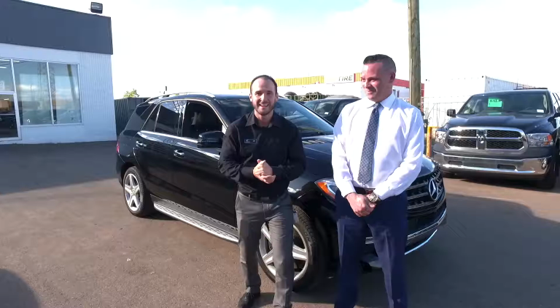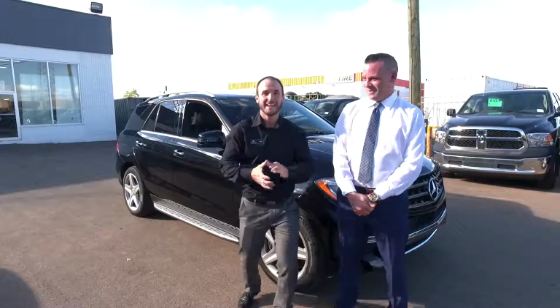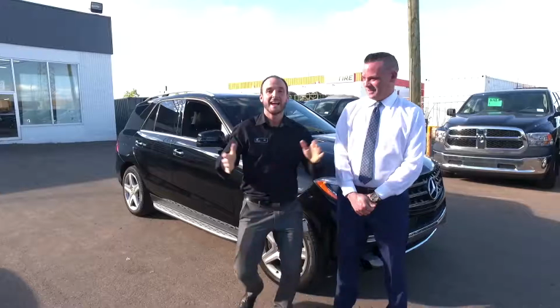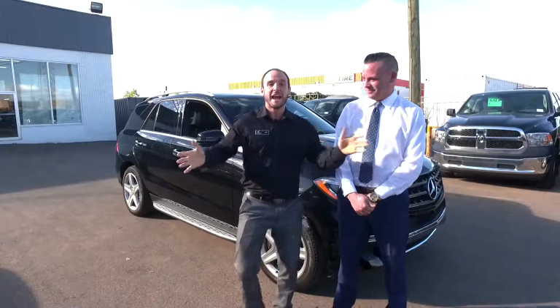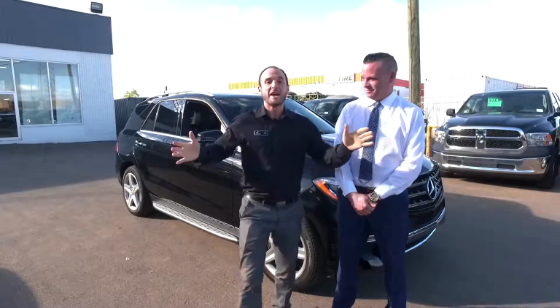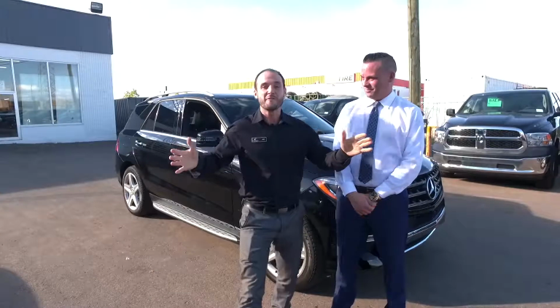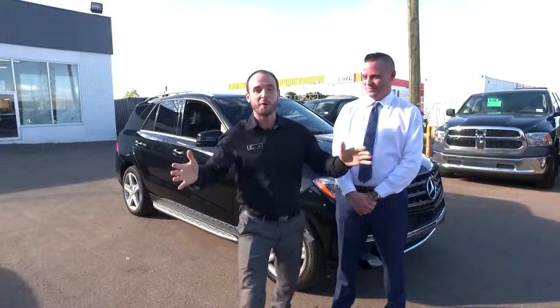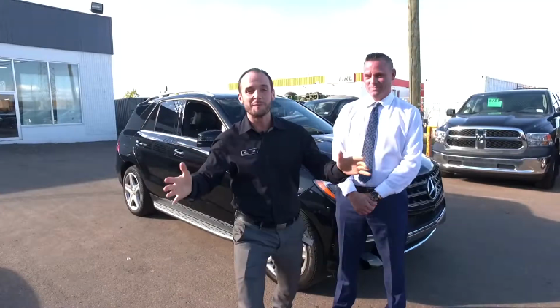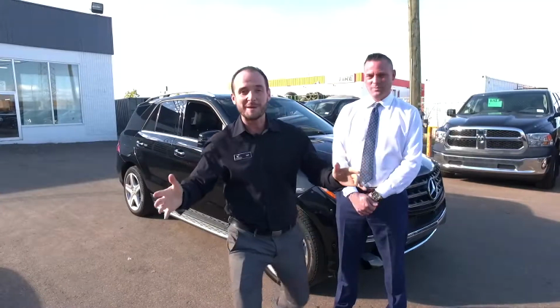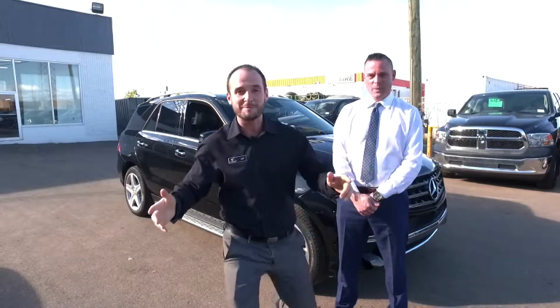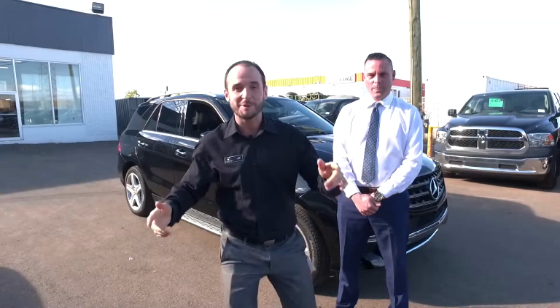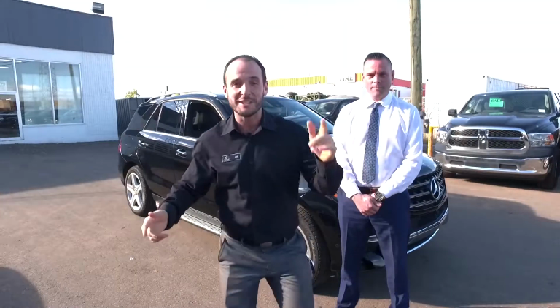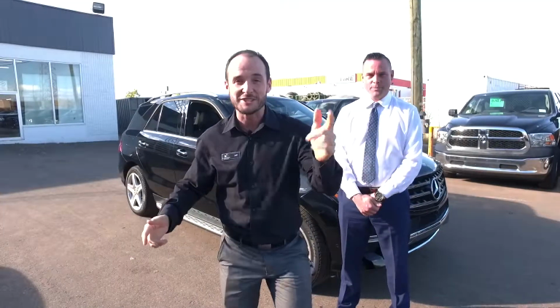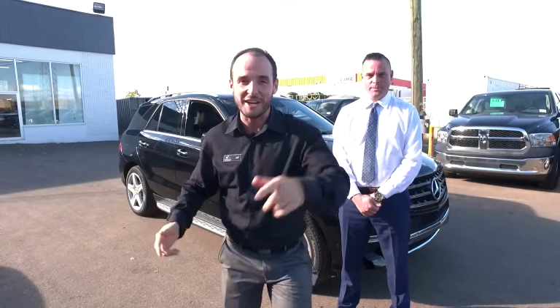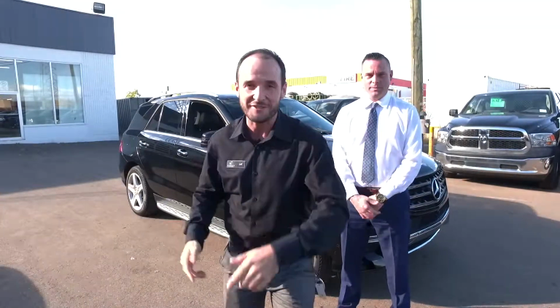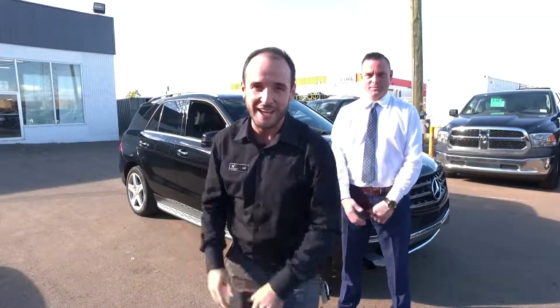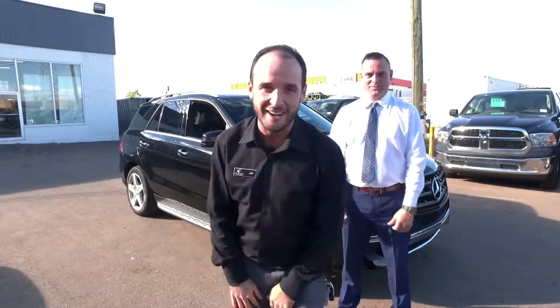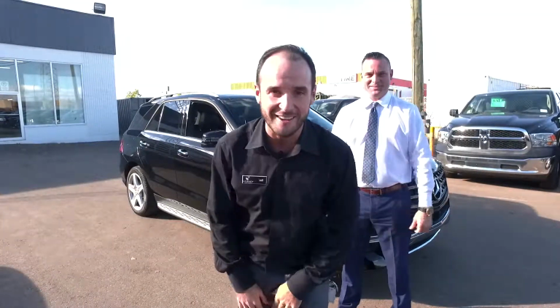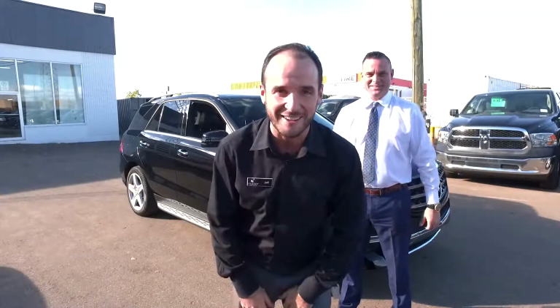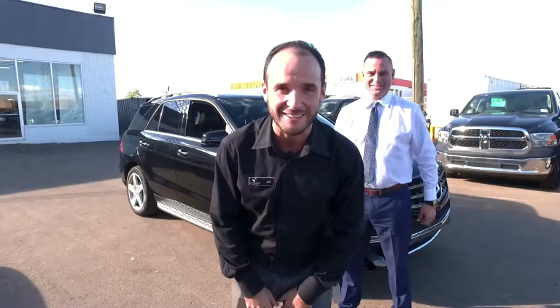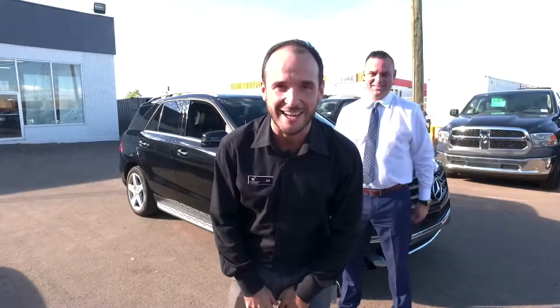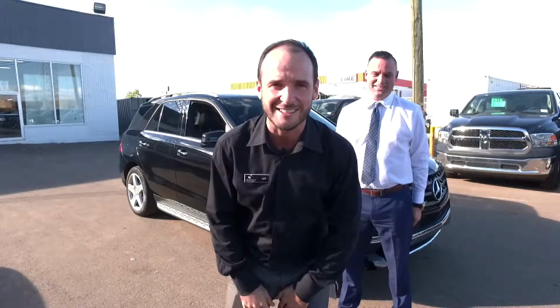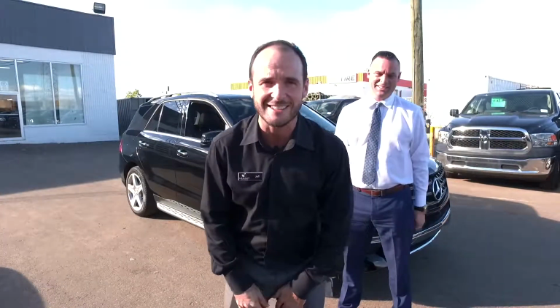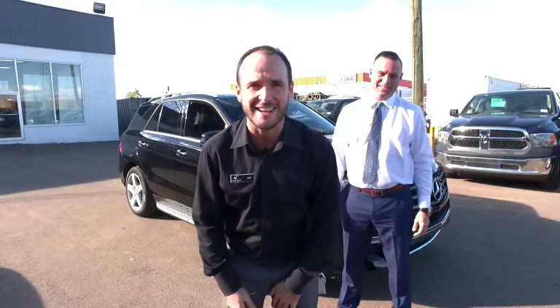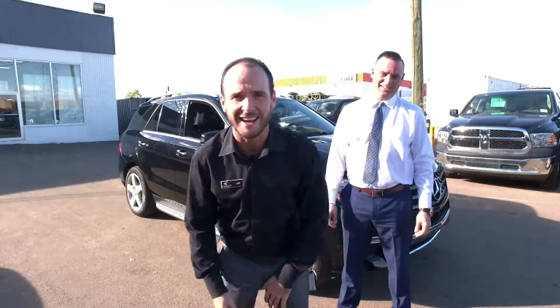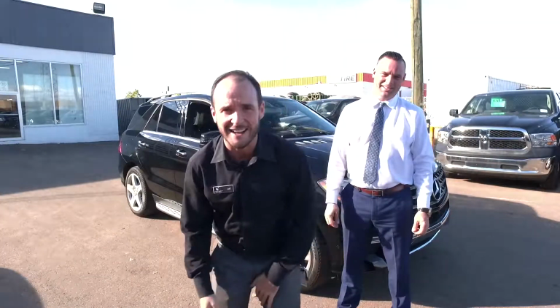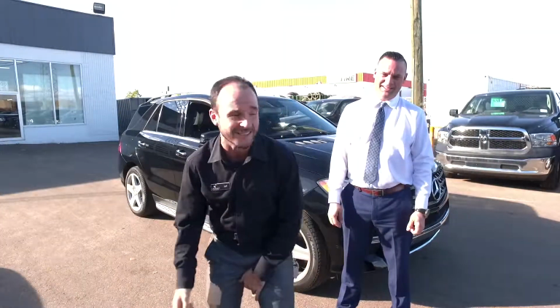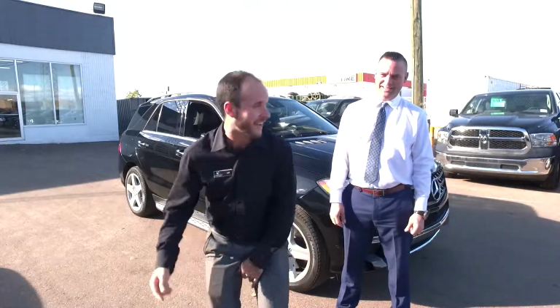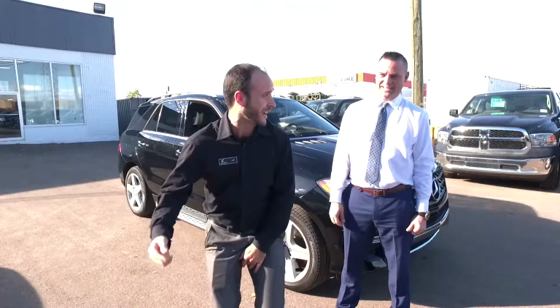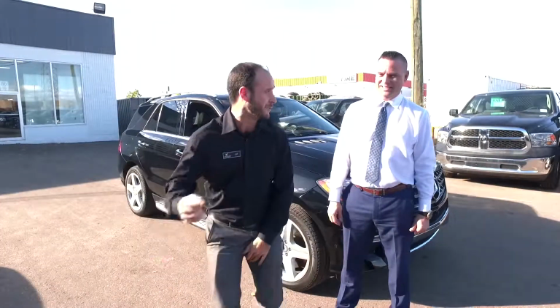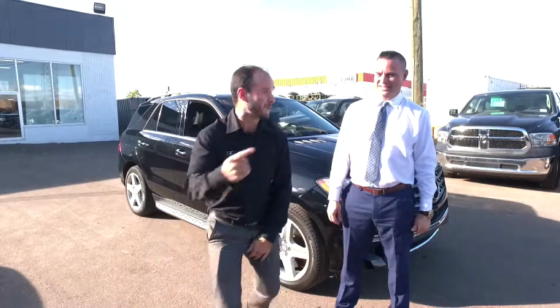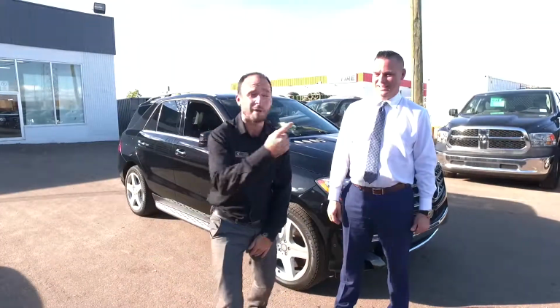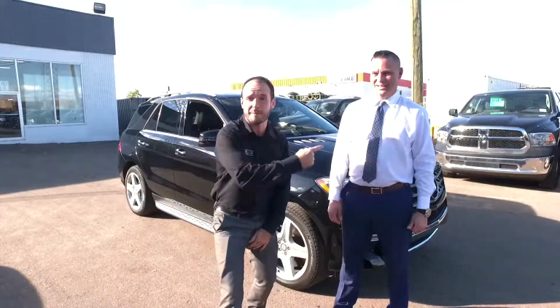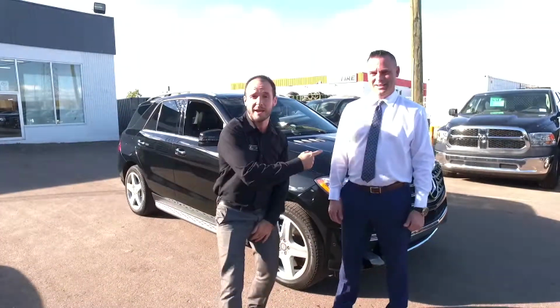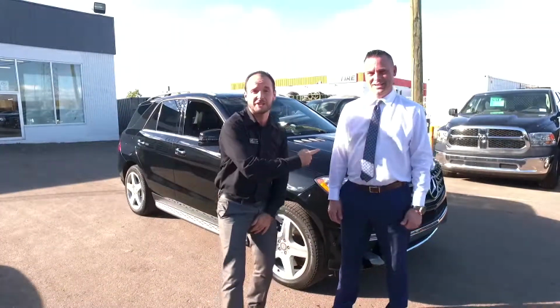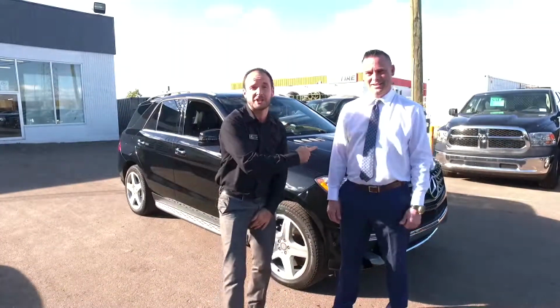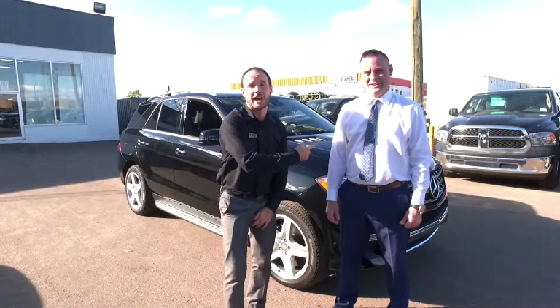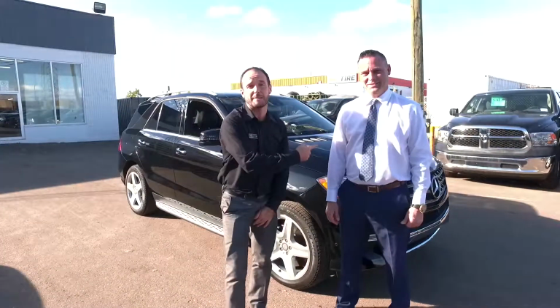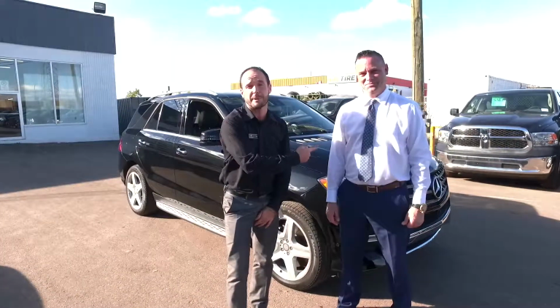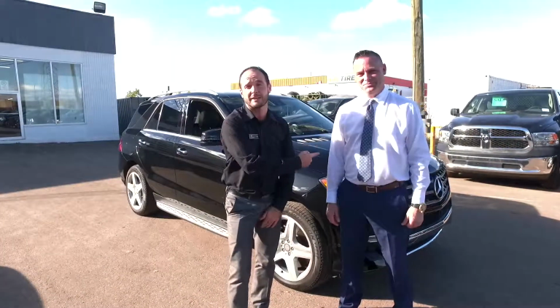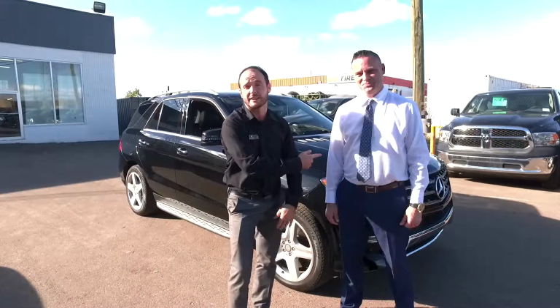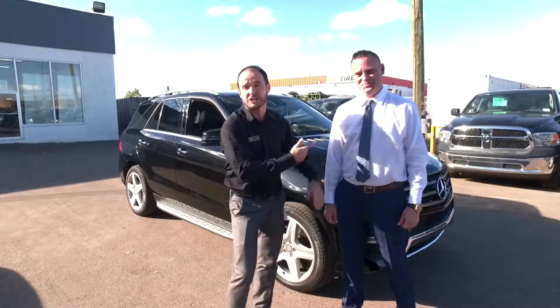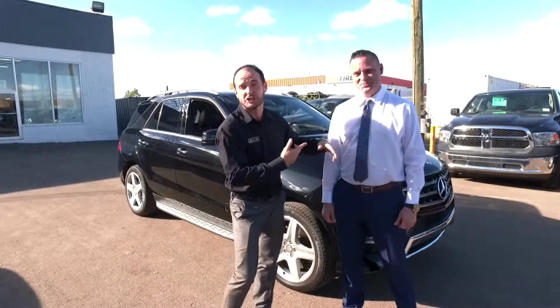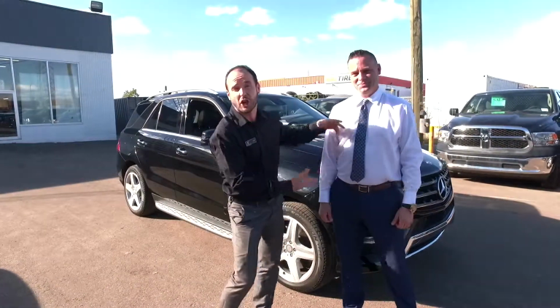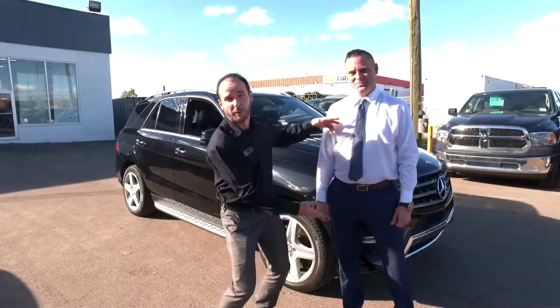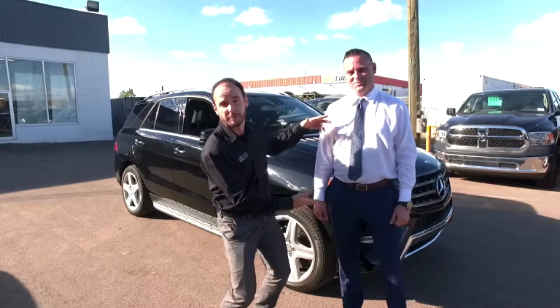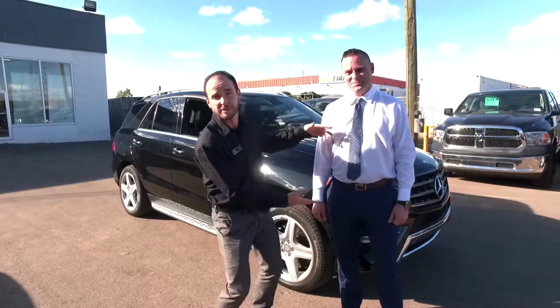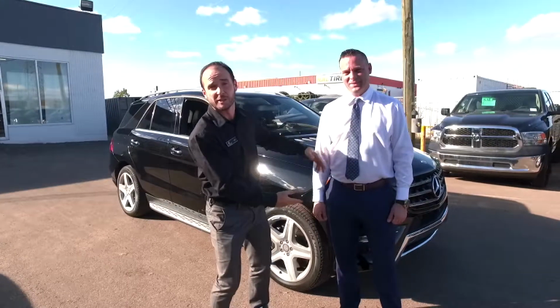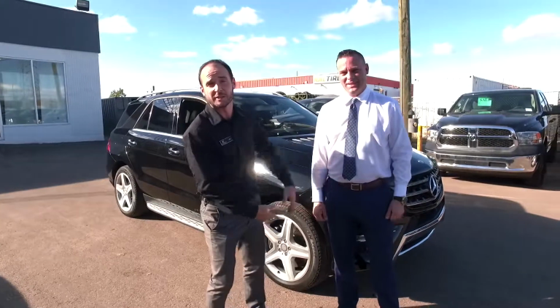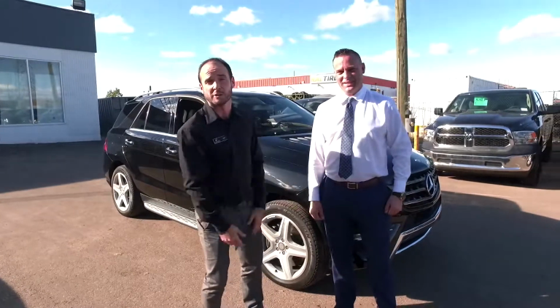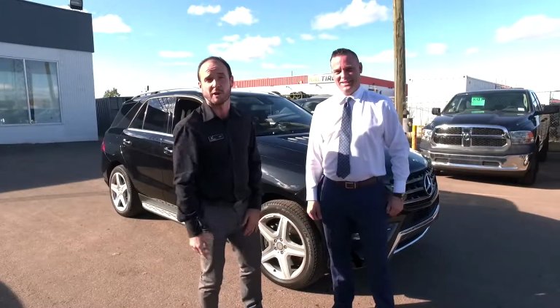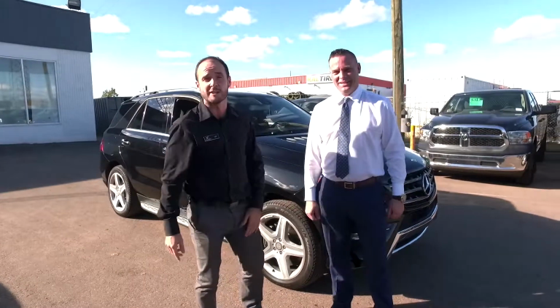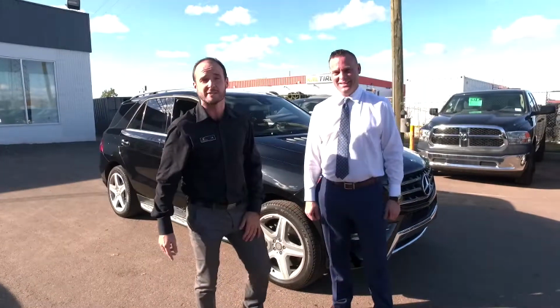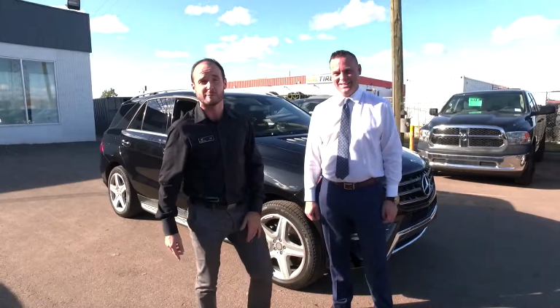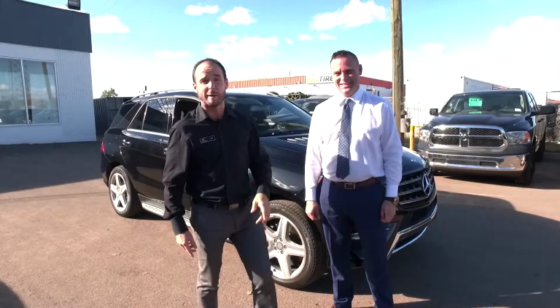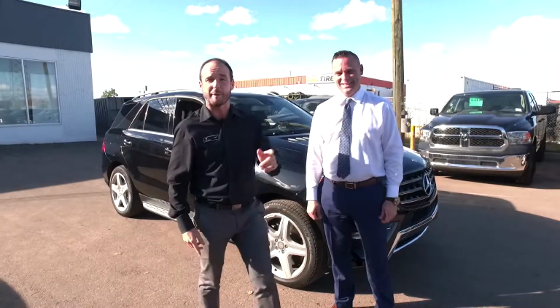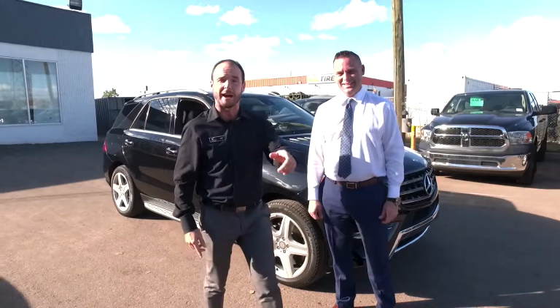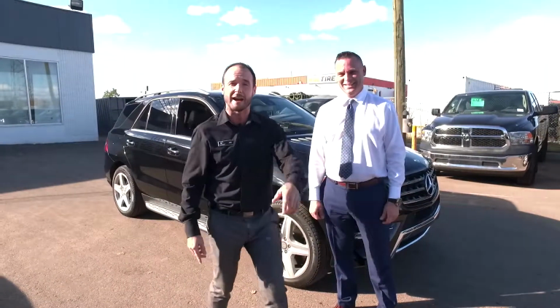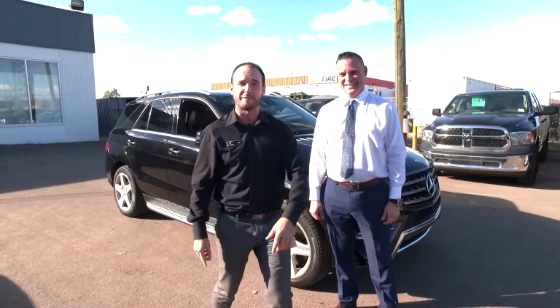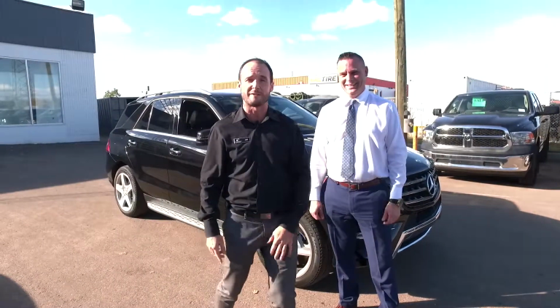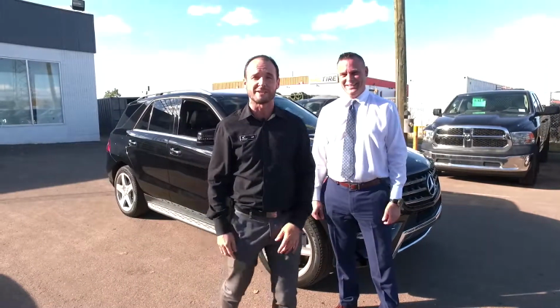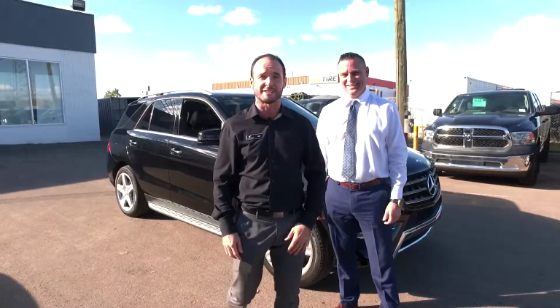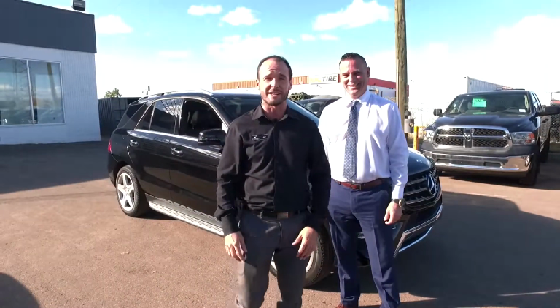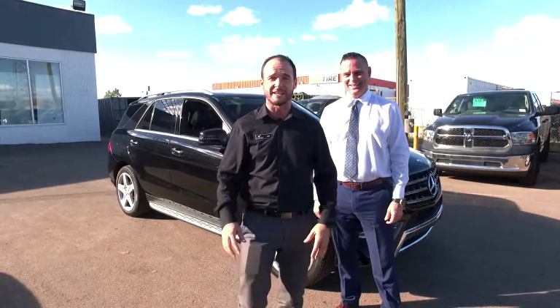Hey Fort McMurray, Jeff down here at Legacy Dodge. I'm with my man Chad Bailey, the sharpest looking Chrysler rep I have ever seen.